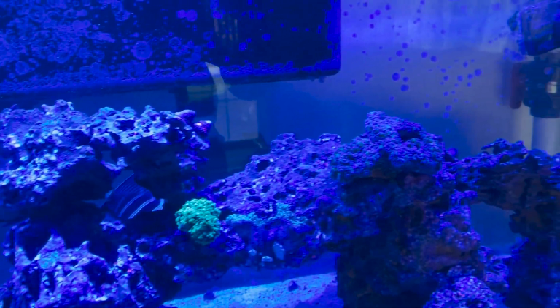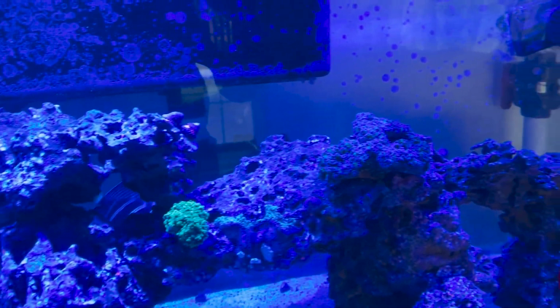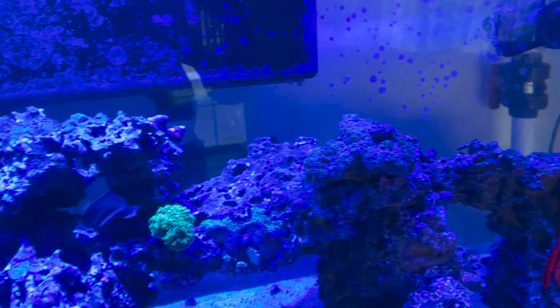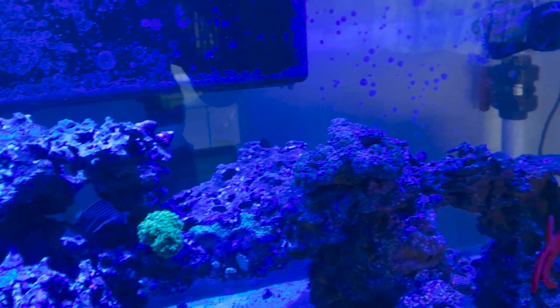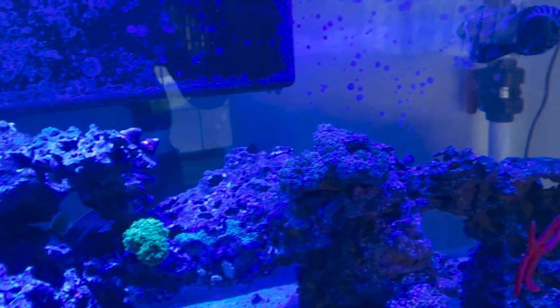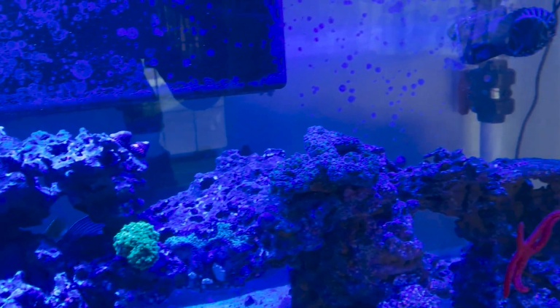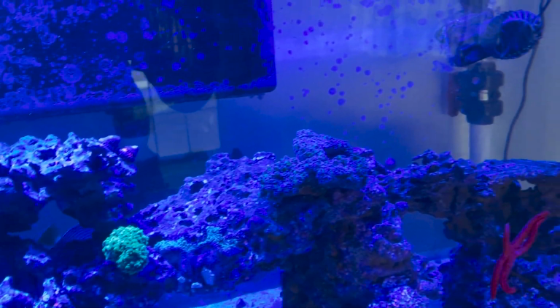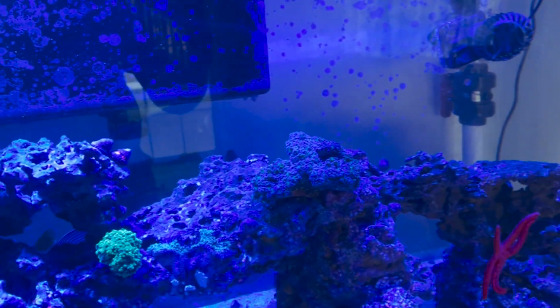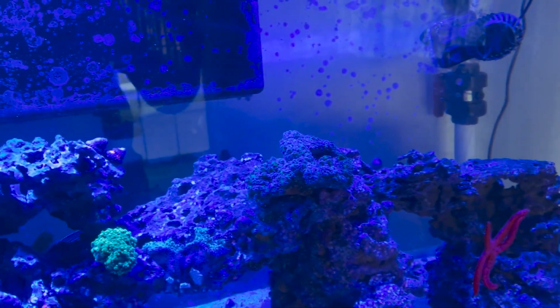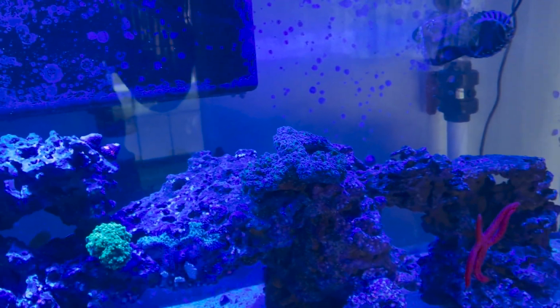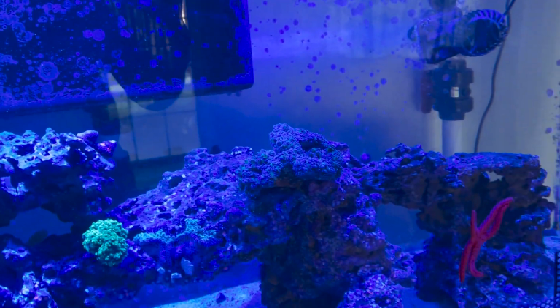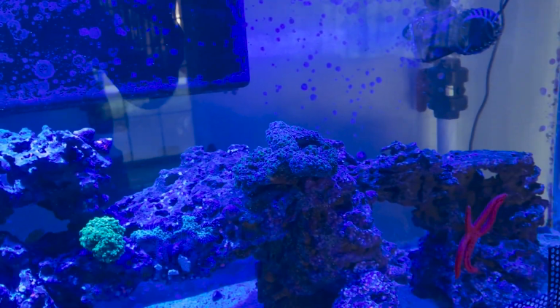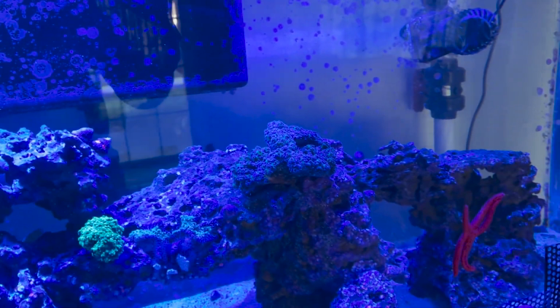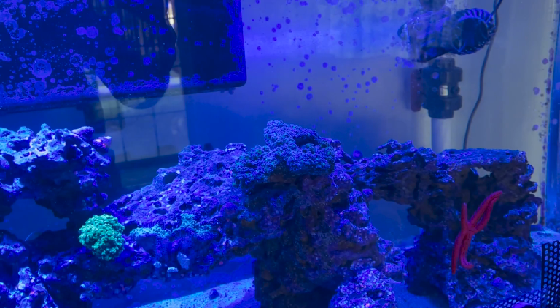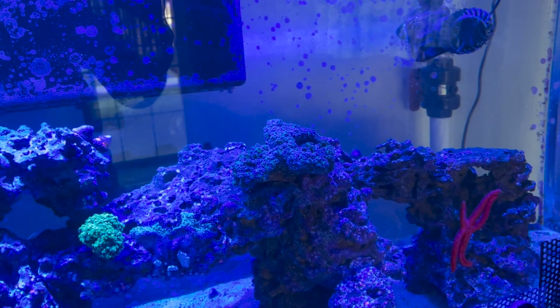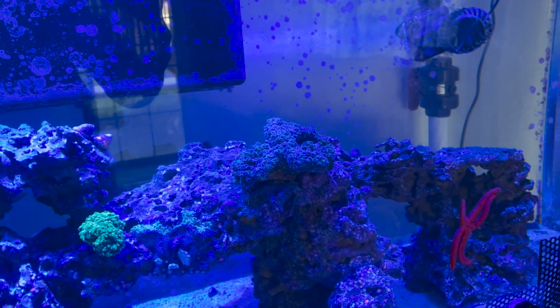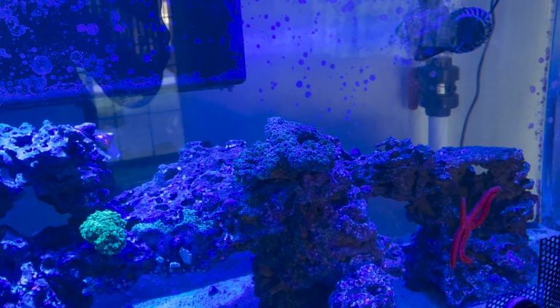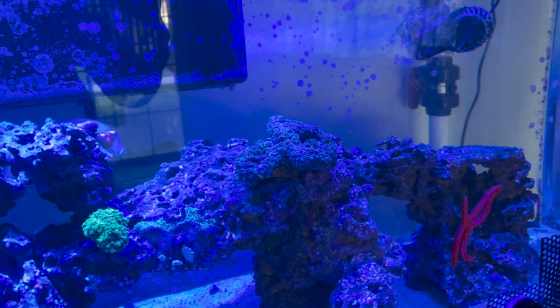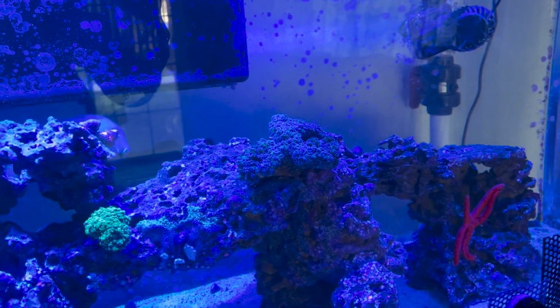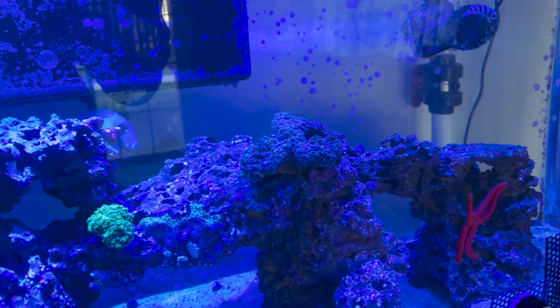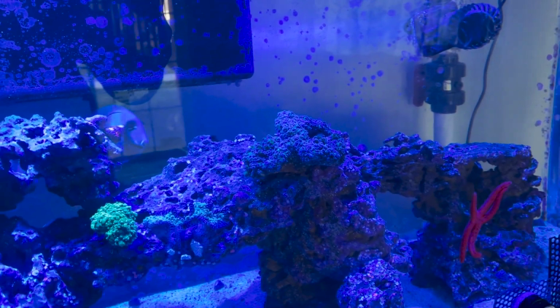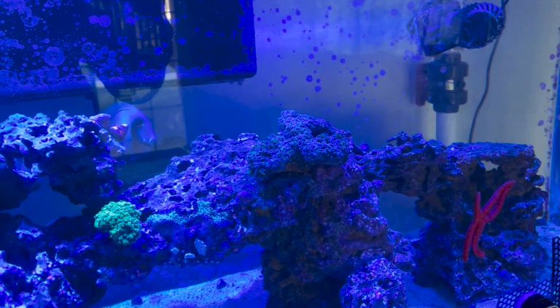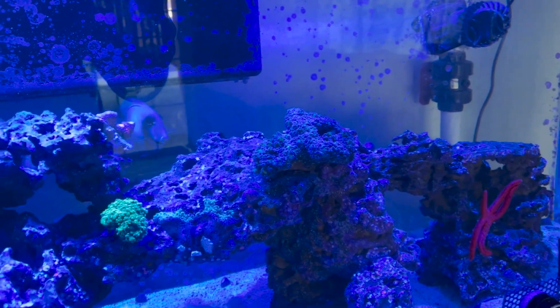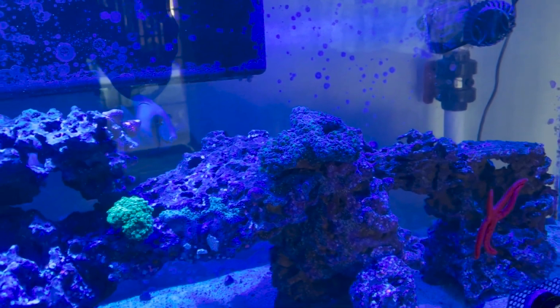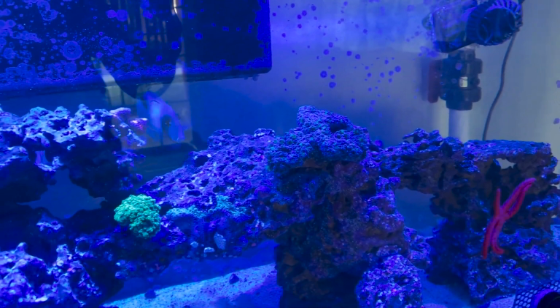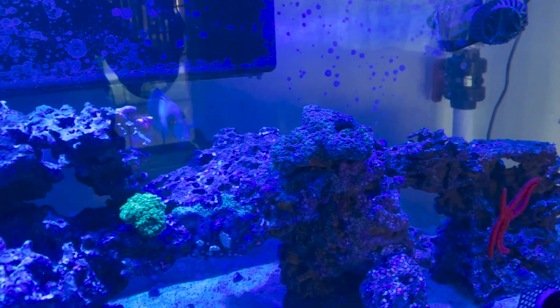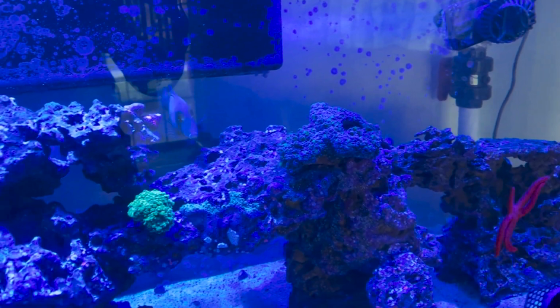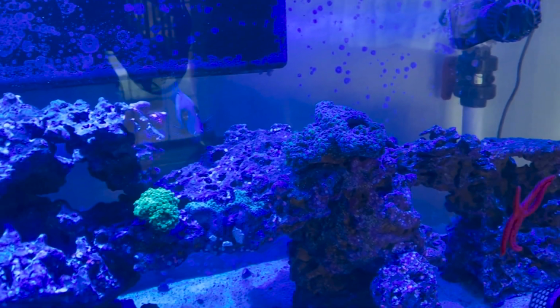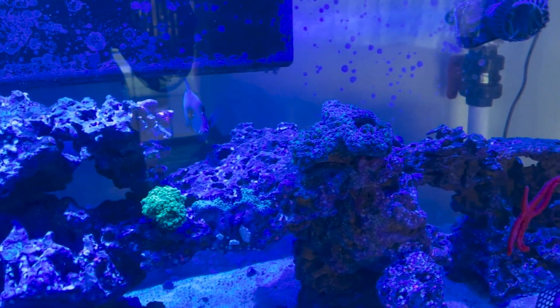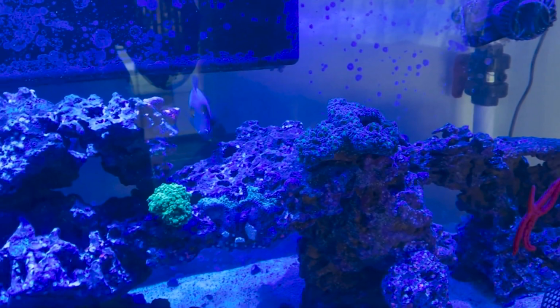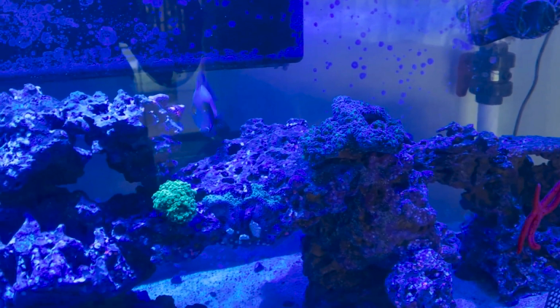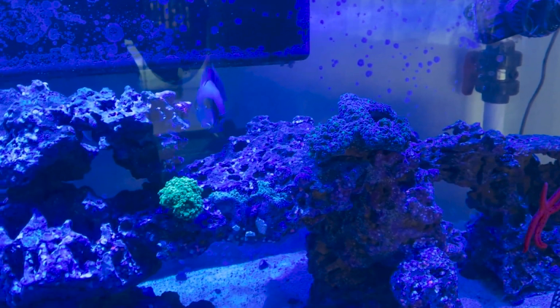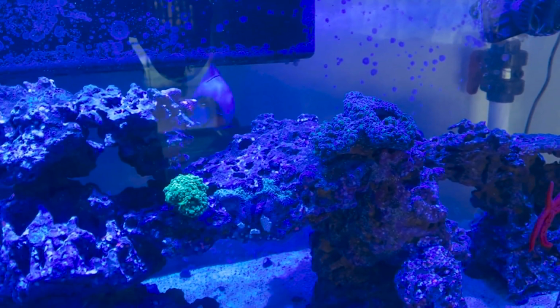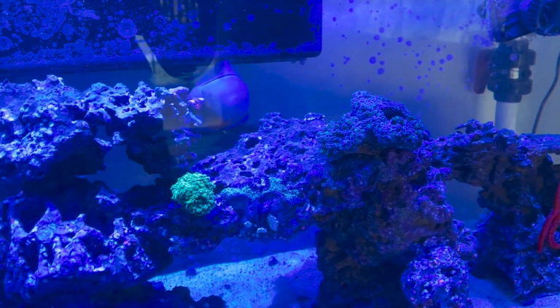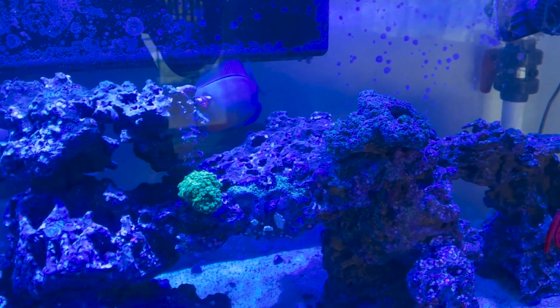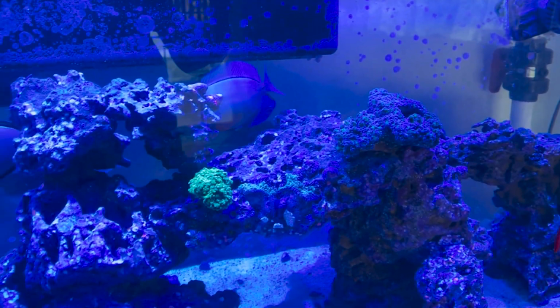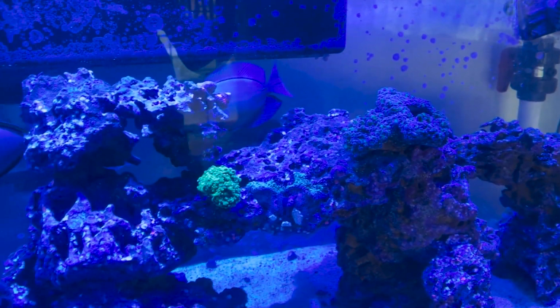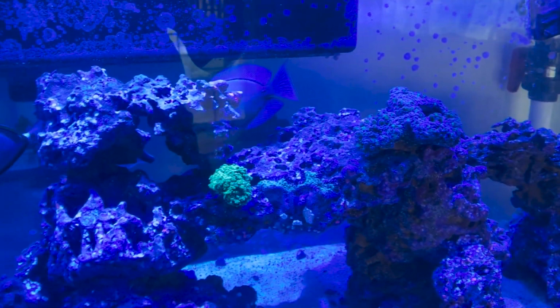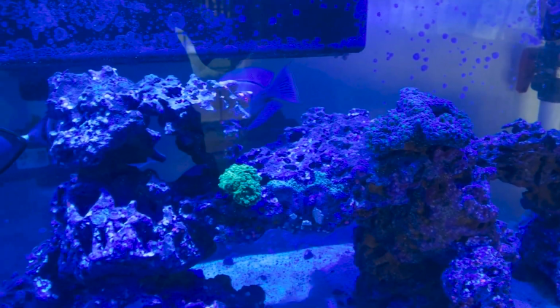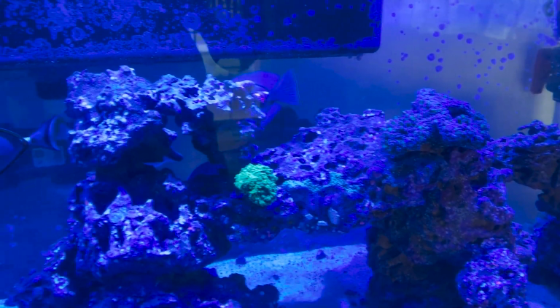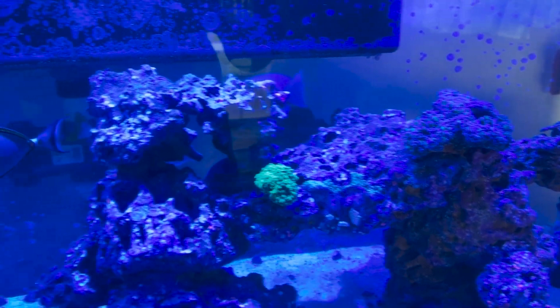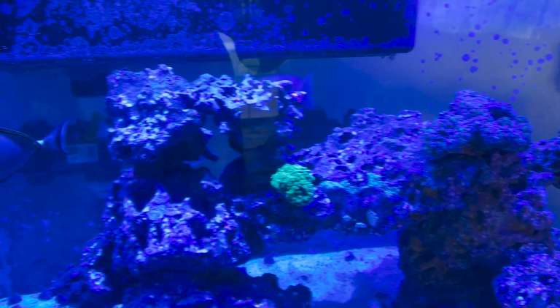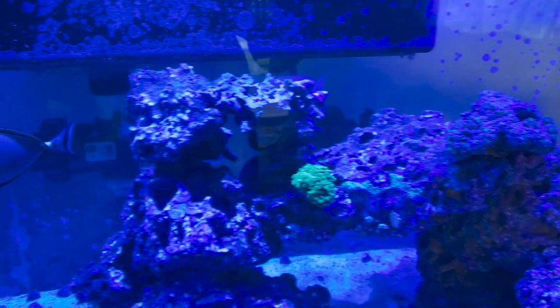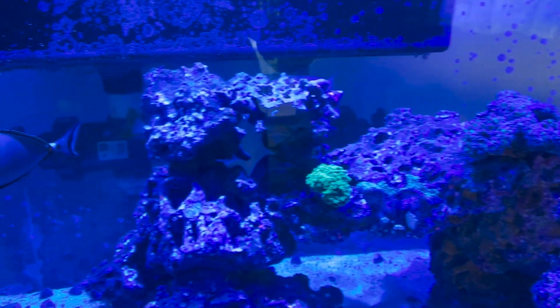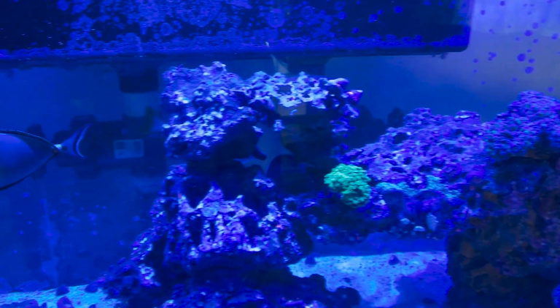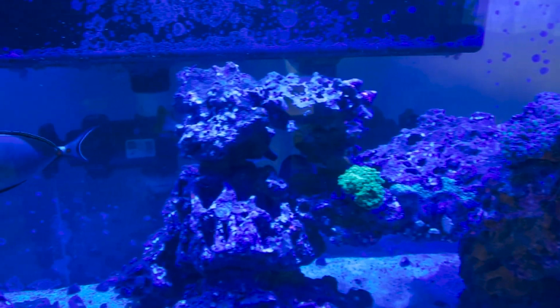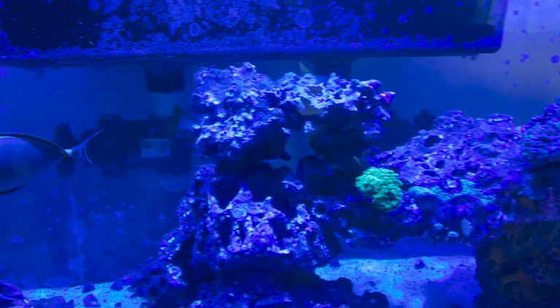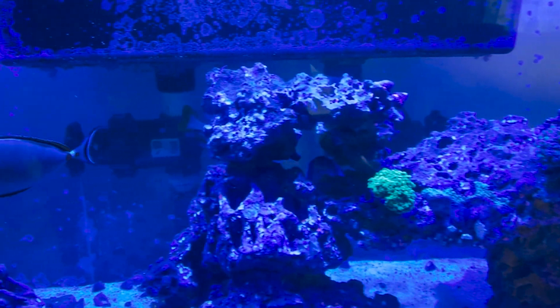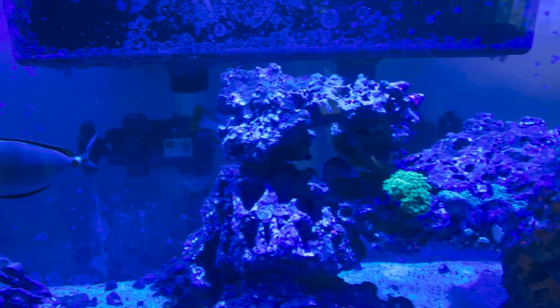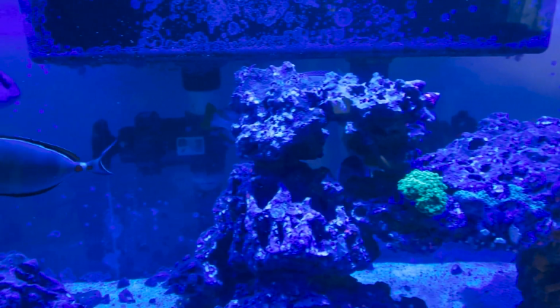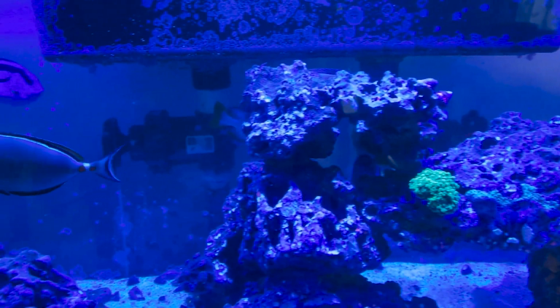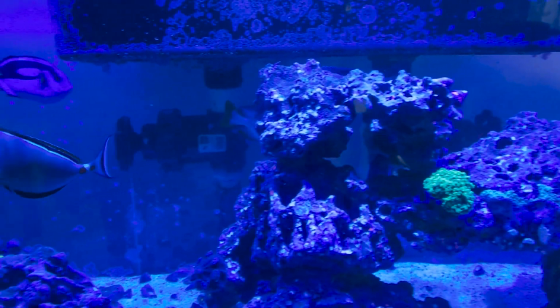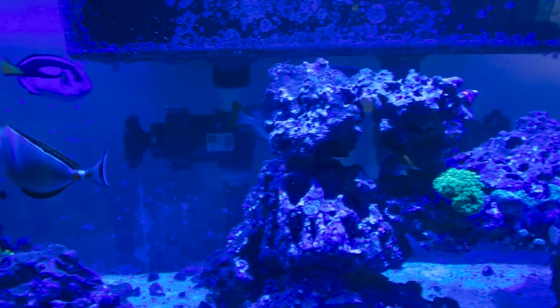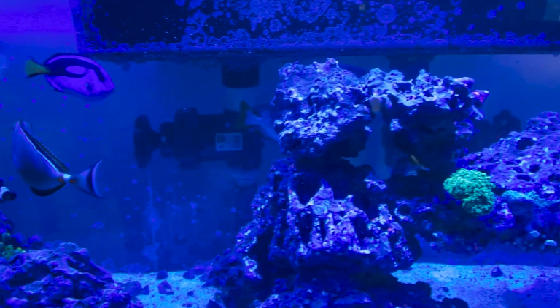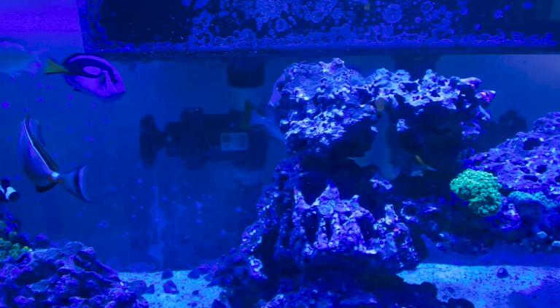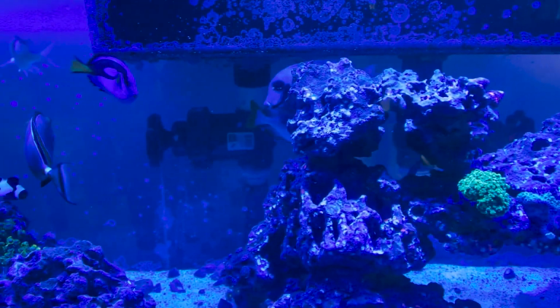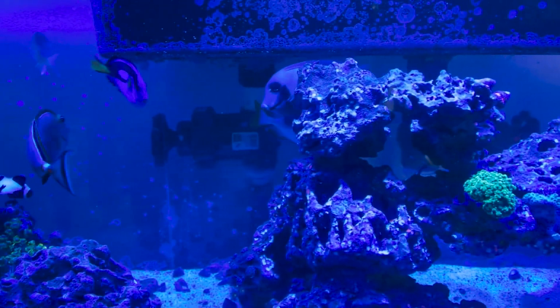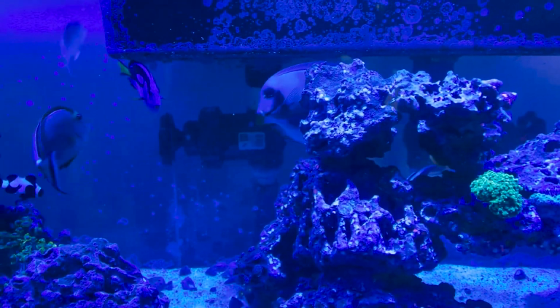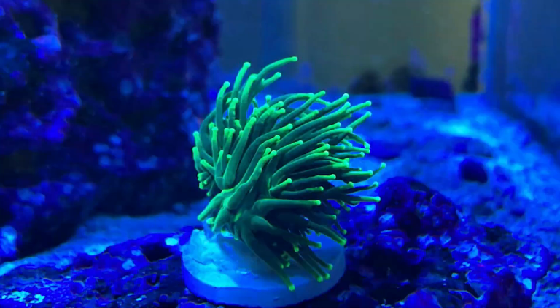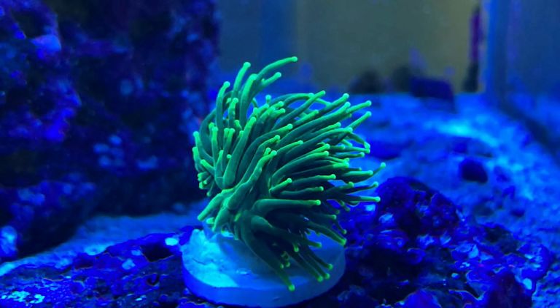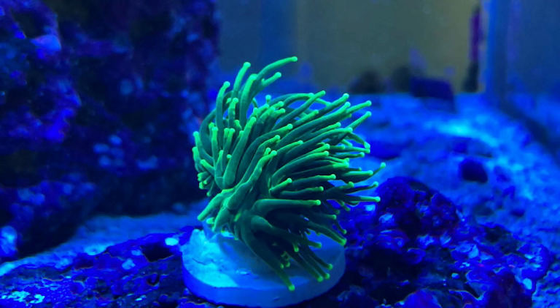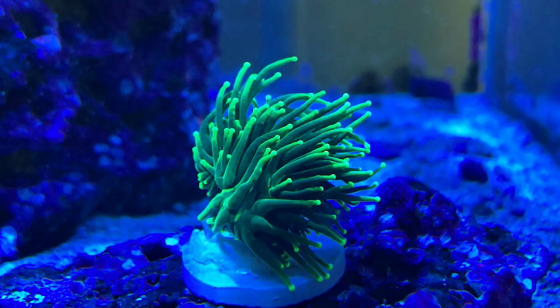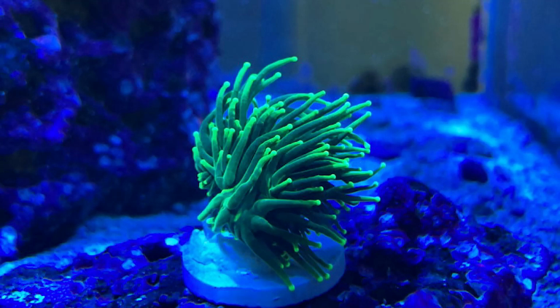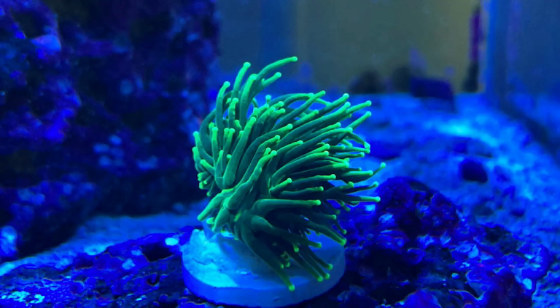I'll throw a couple pictures after here so you can see them. Hope you enjoy. Have a great day. Bye.